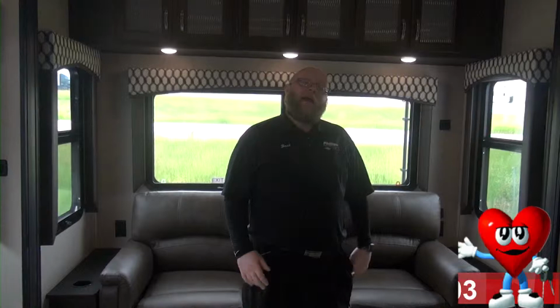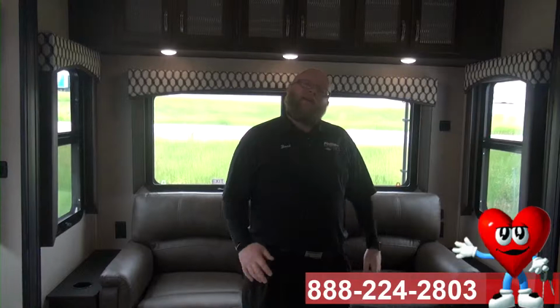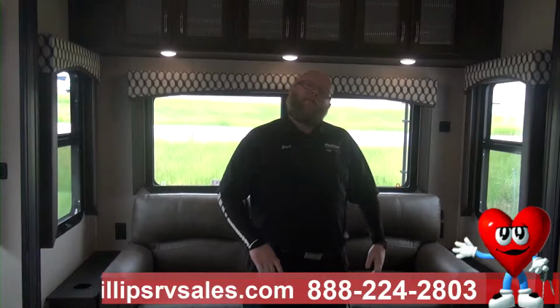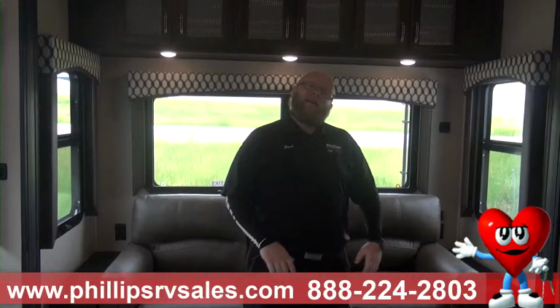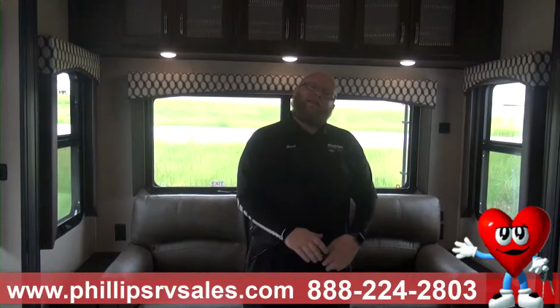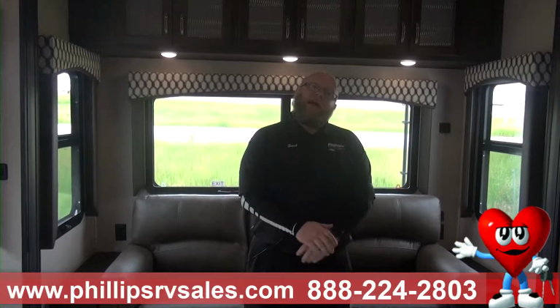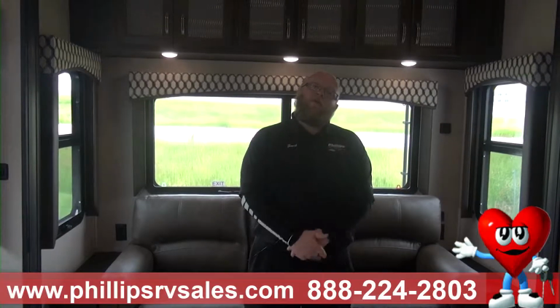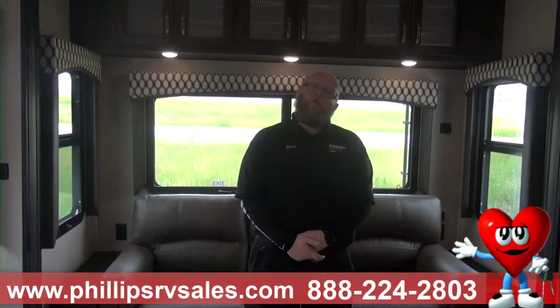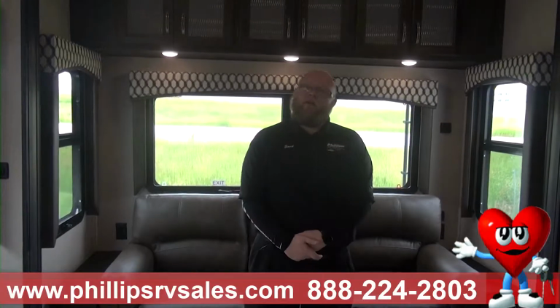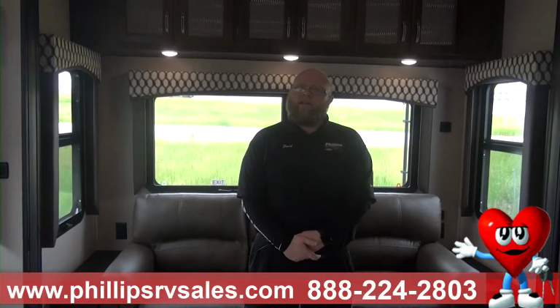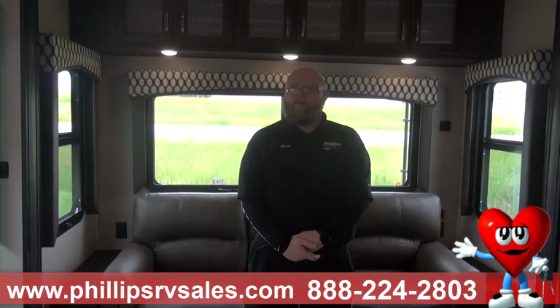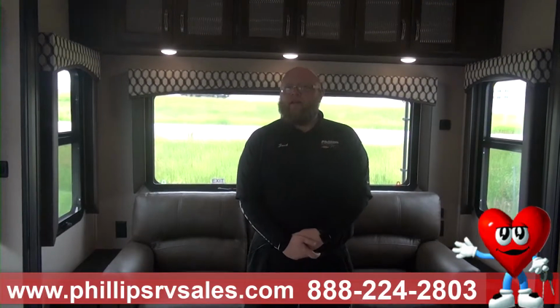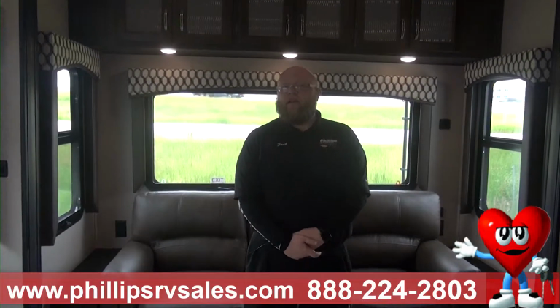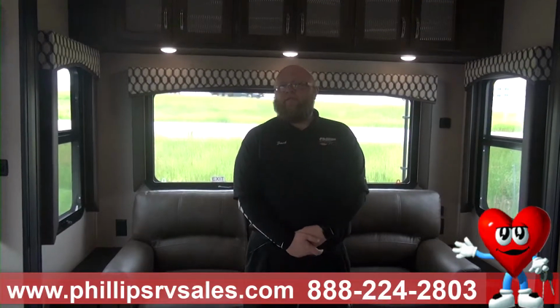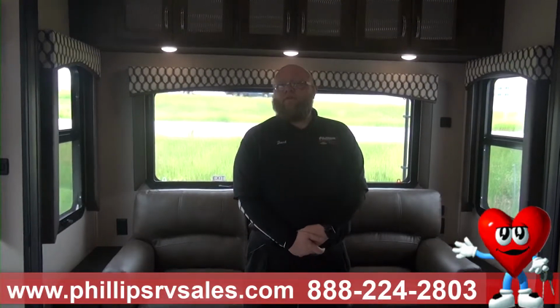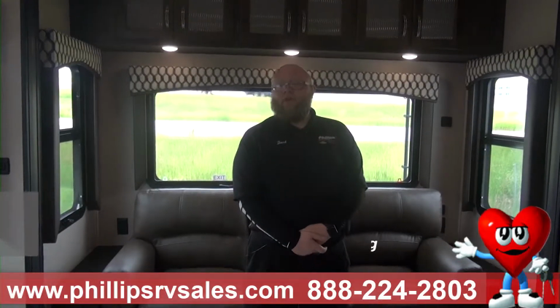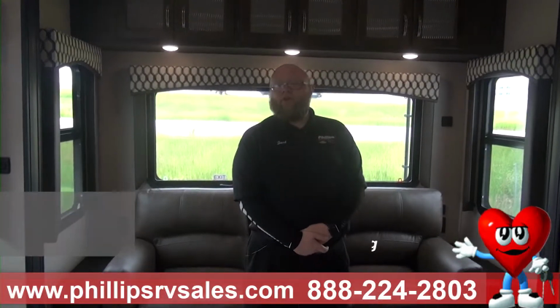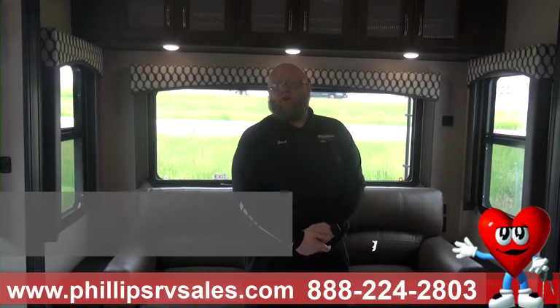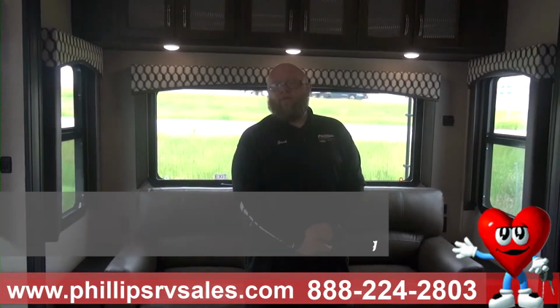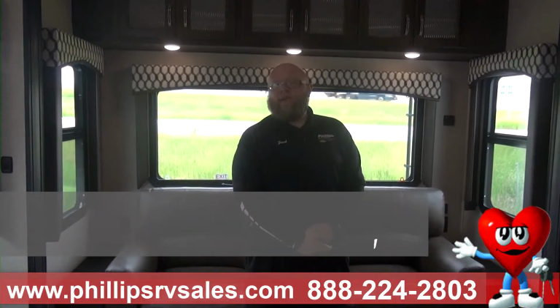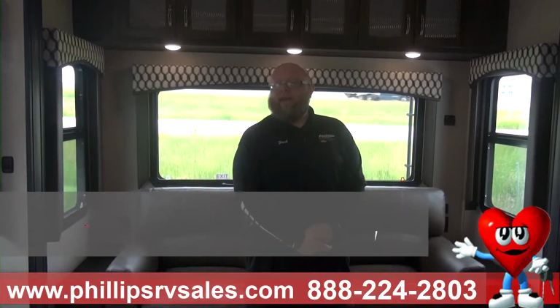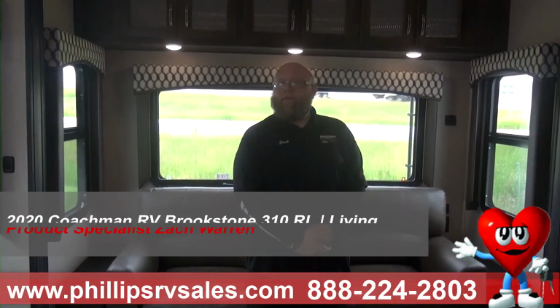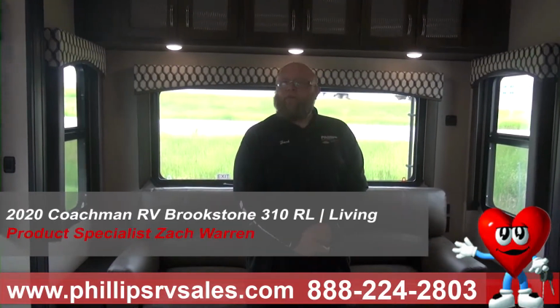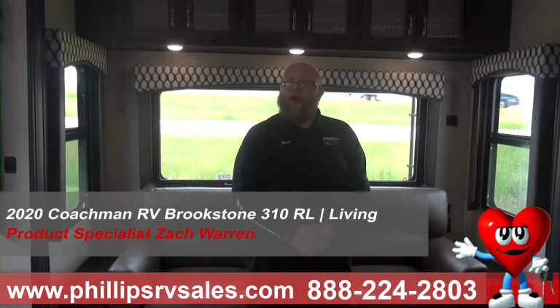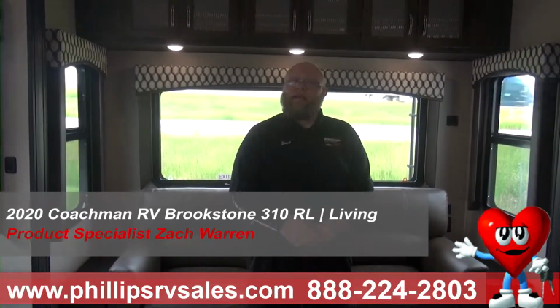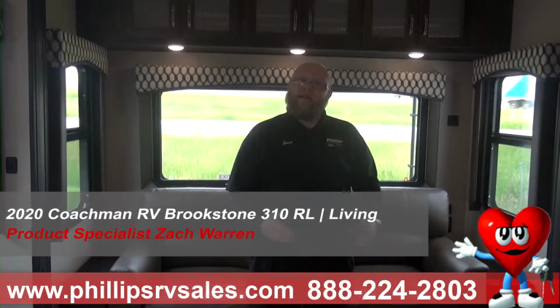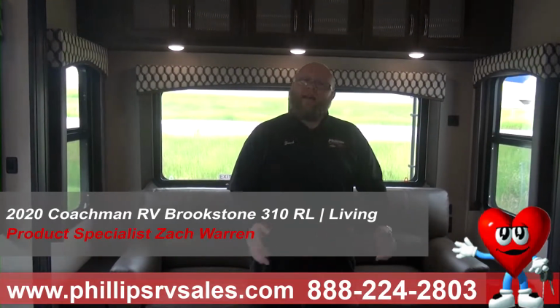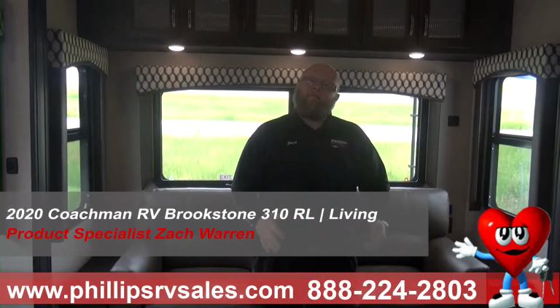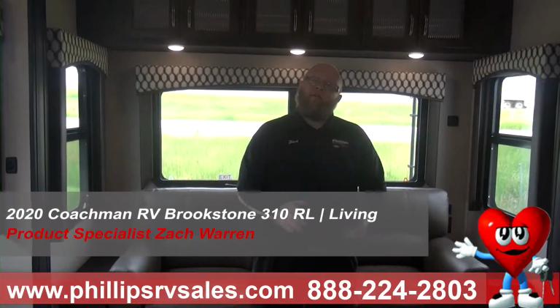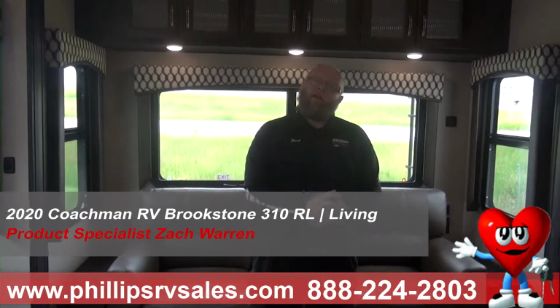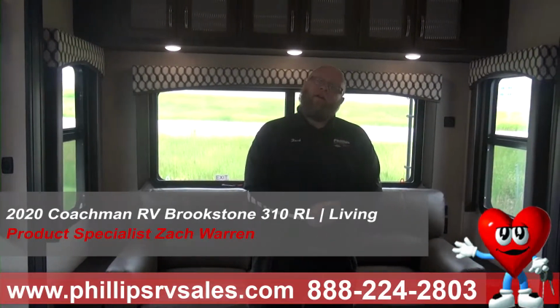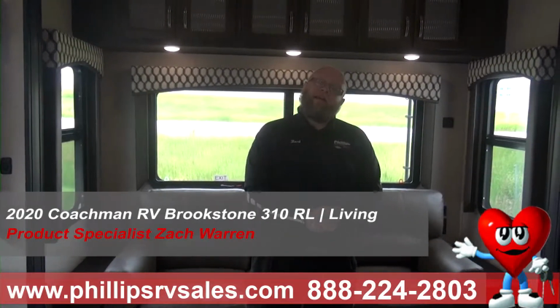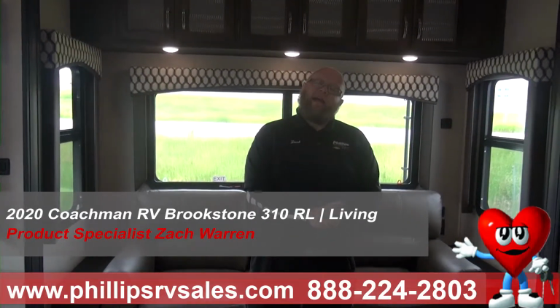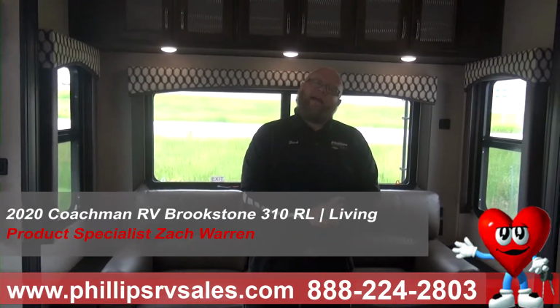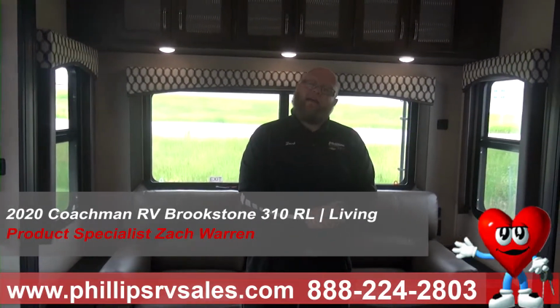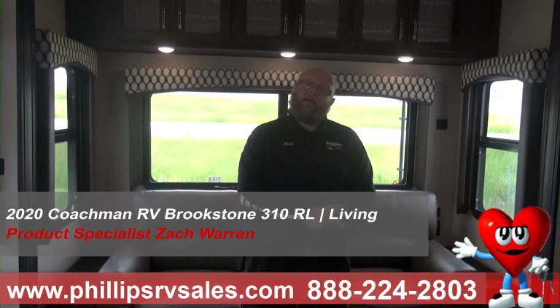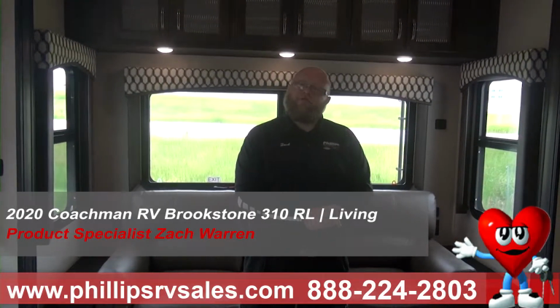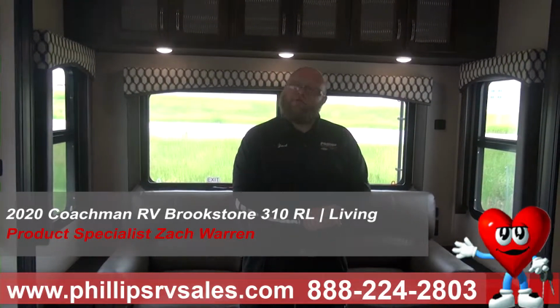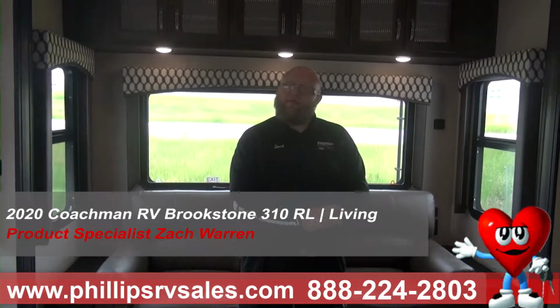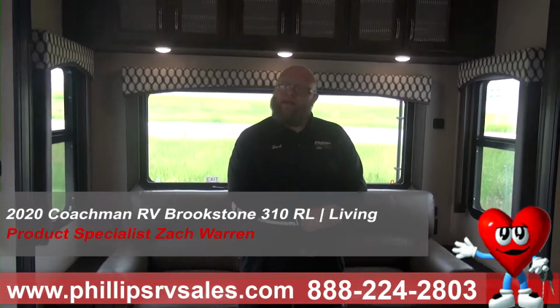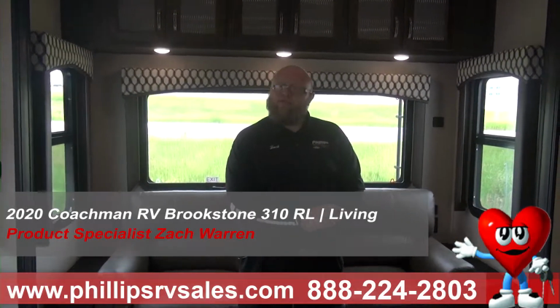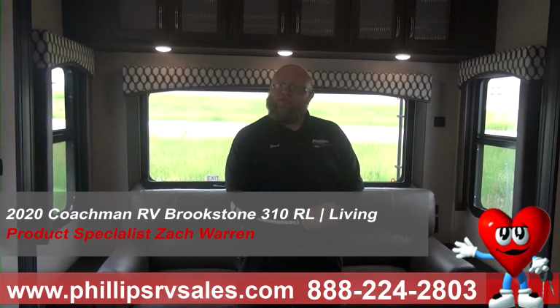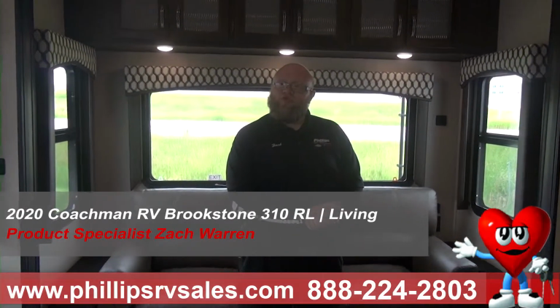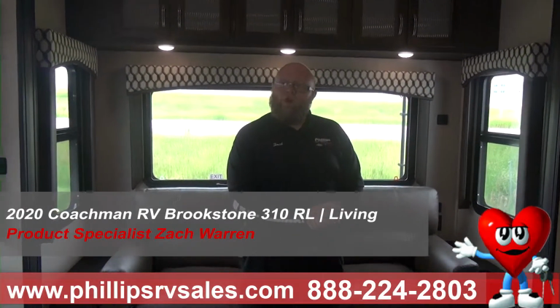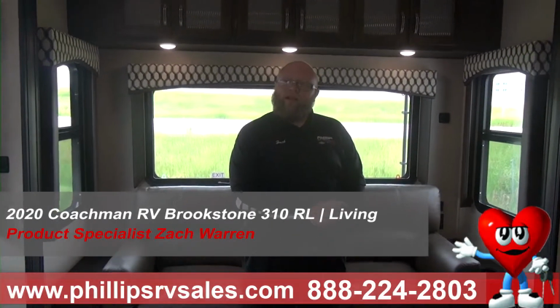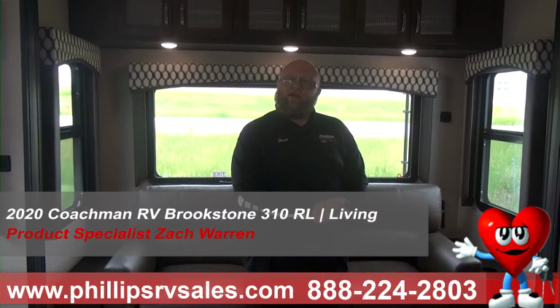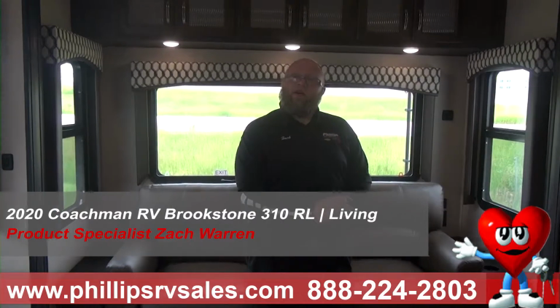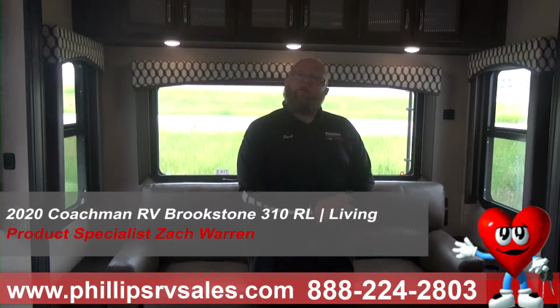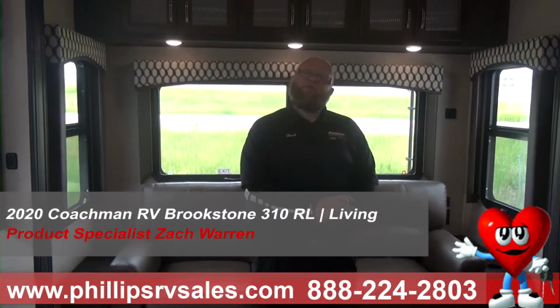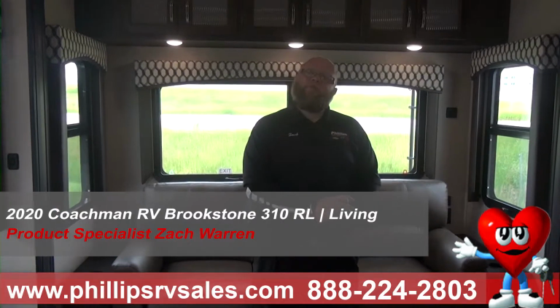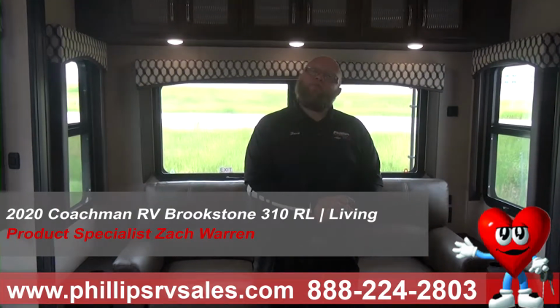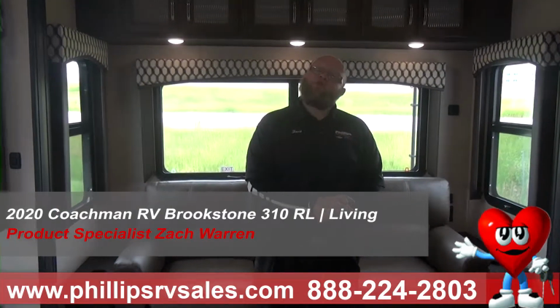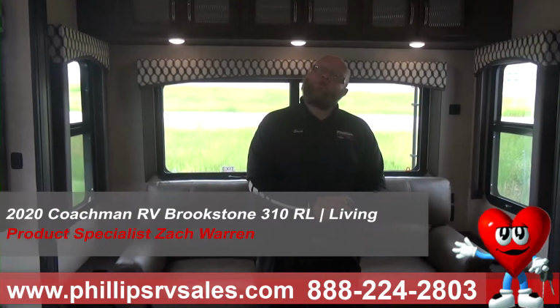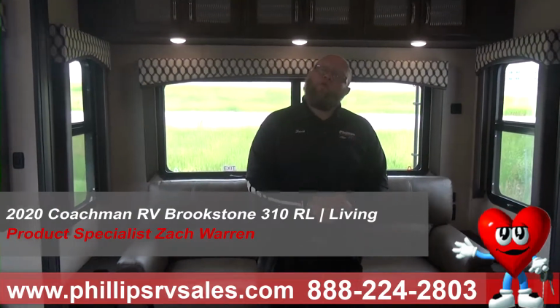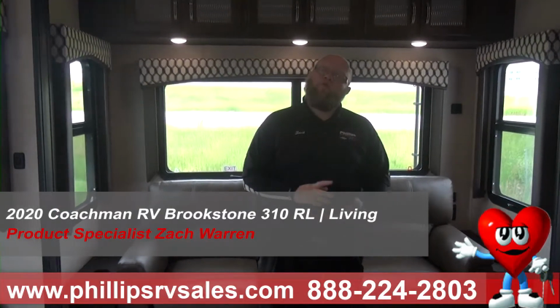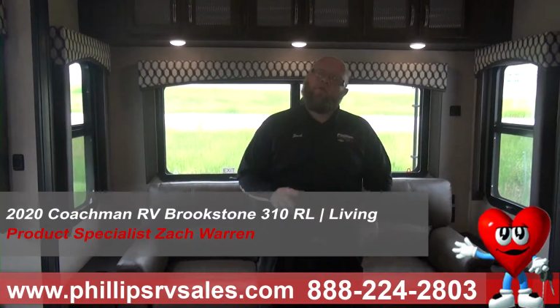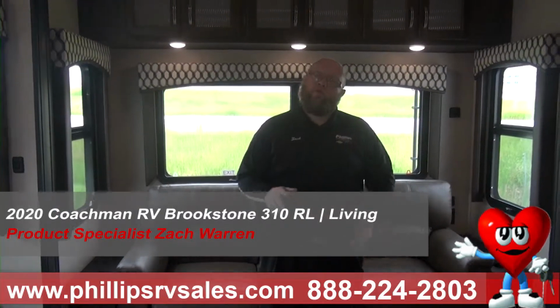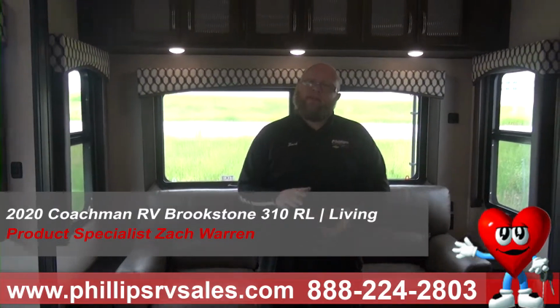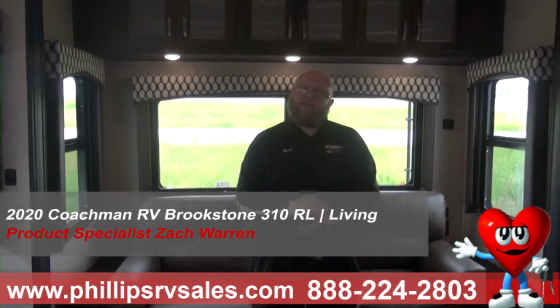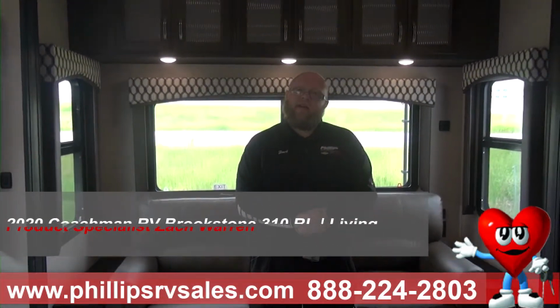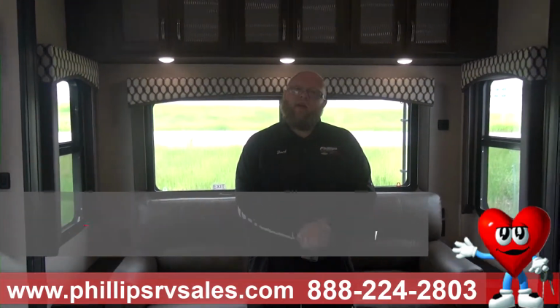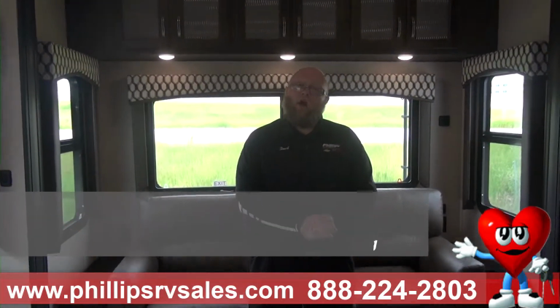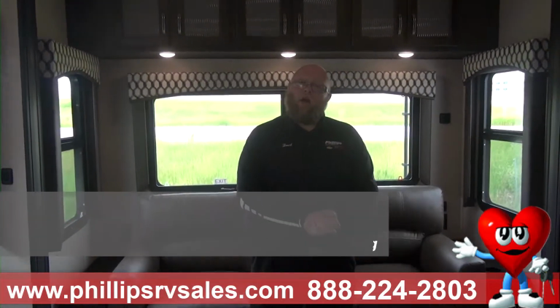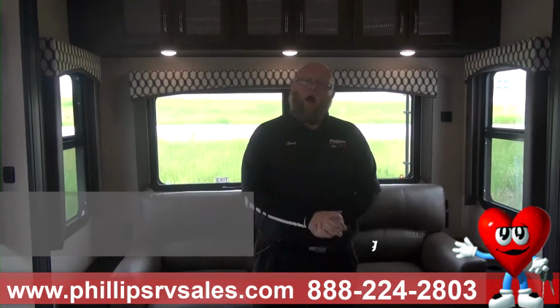Hey everybody, Zach Warren here again with Phillips RV and Bradley, and we are again in our 2020 Coachman Brookstone 310RL.